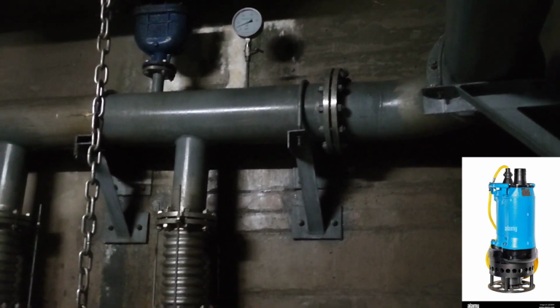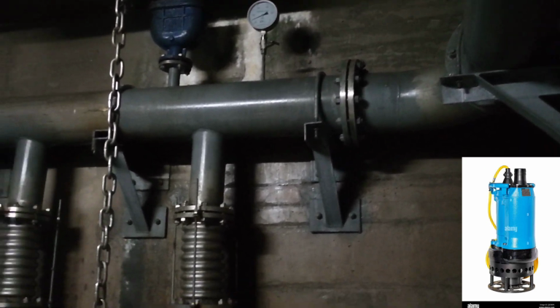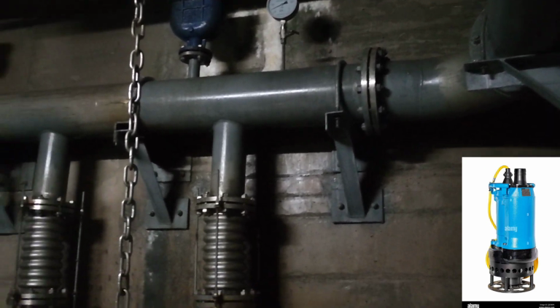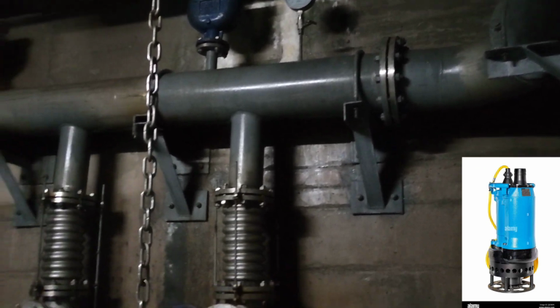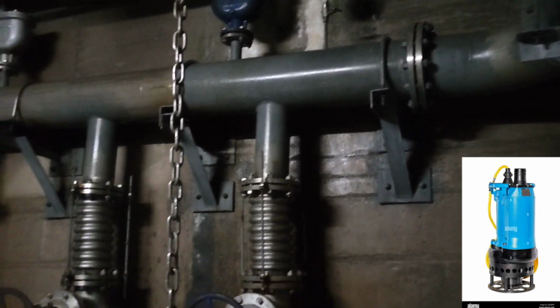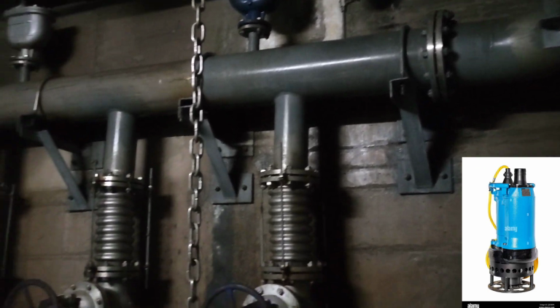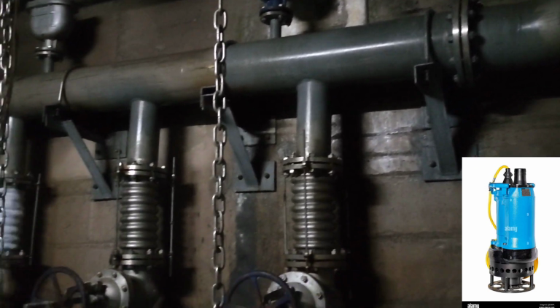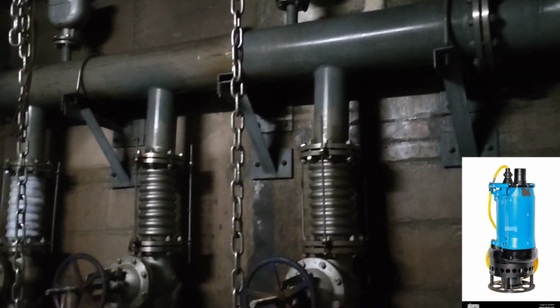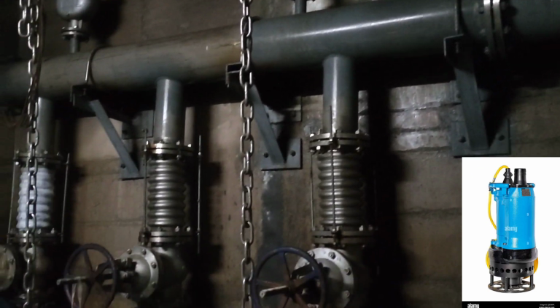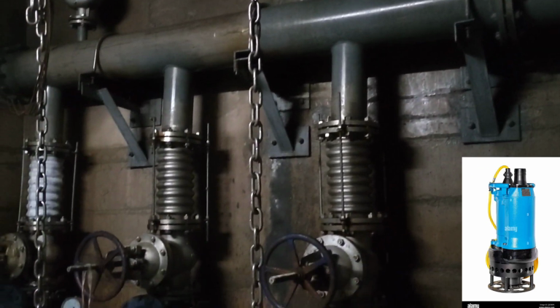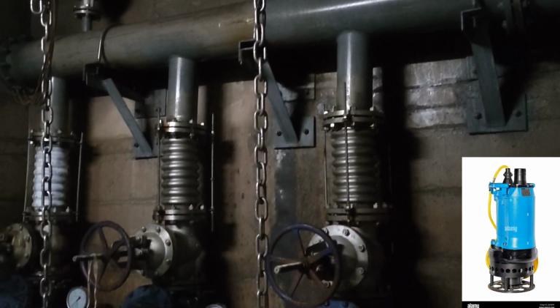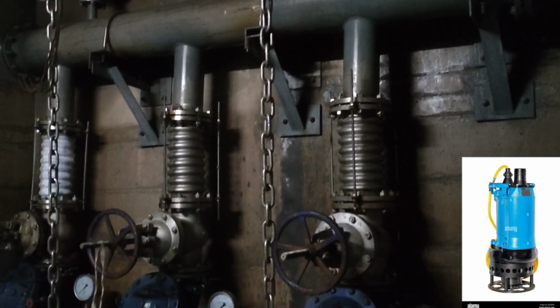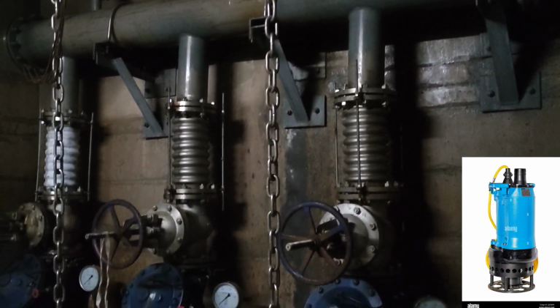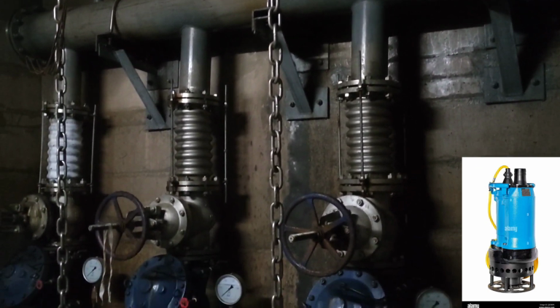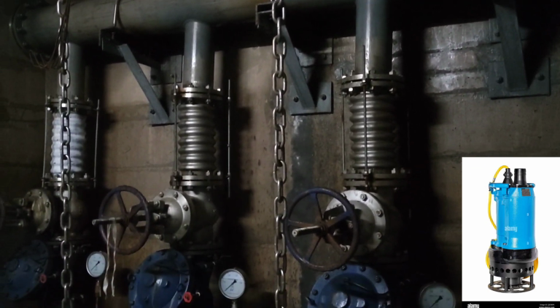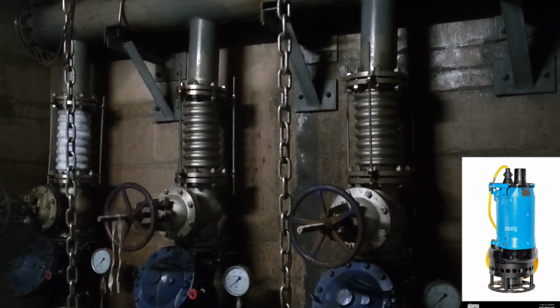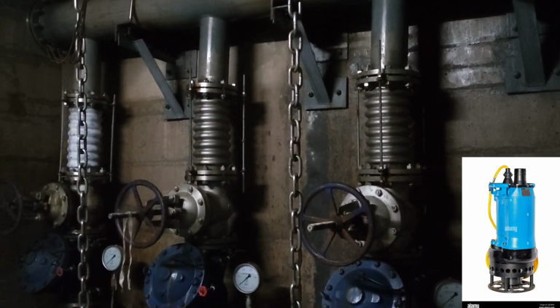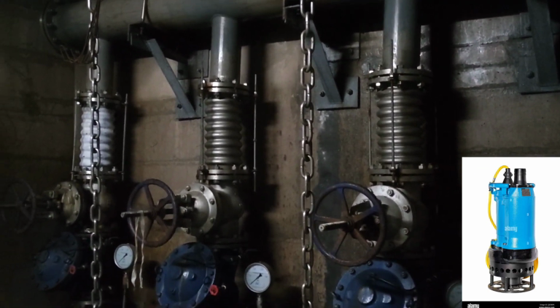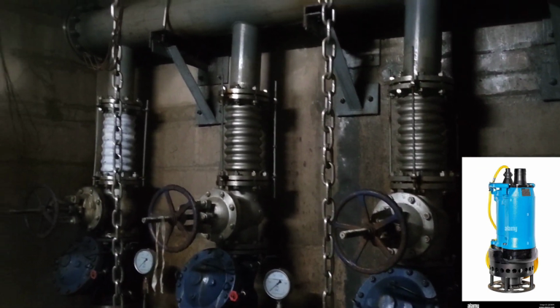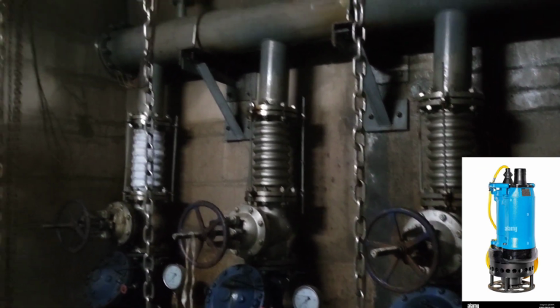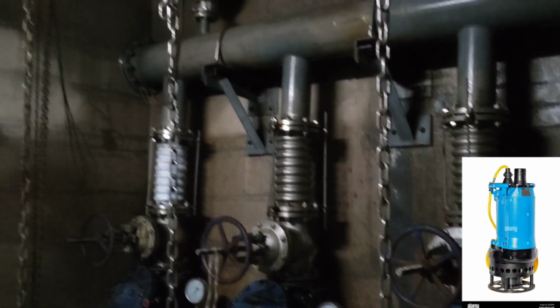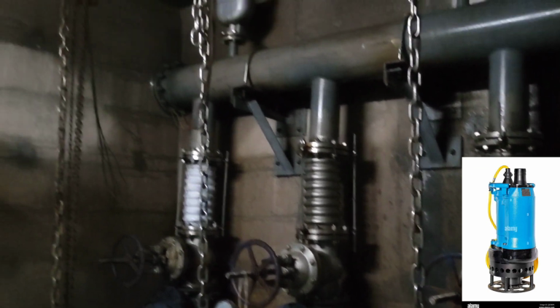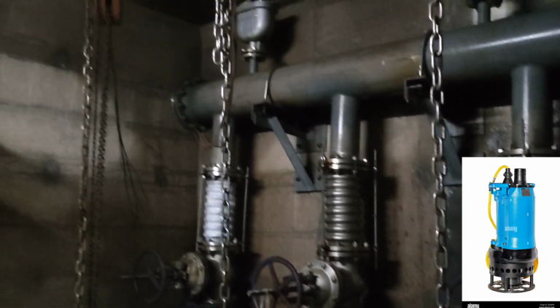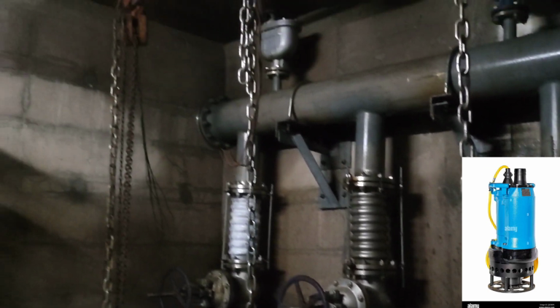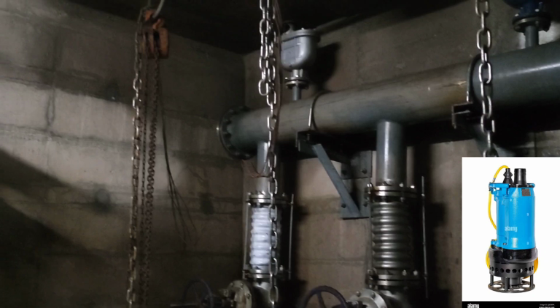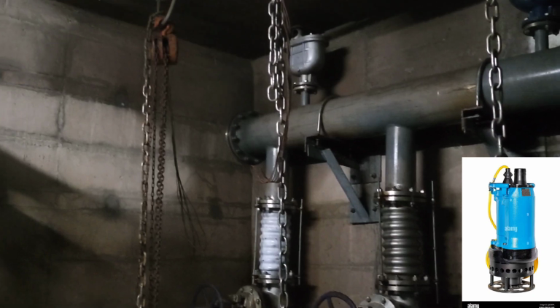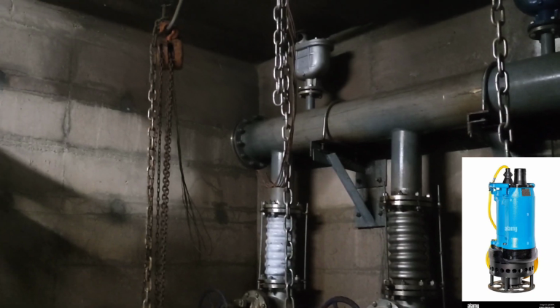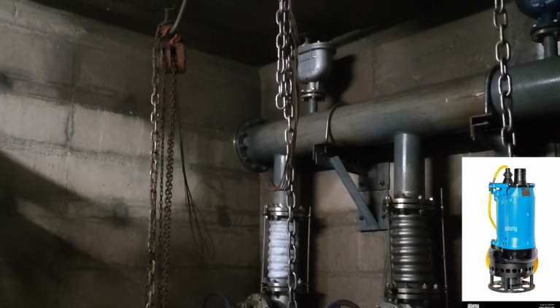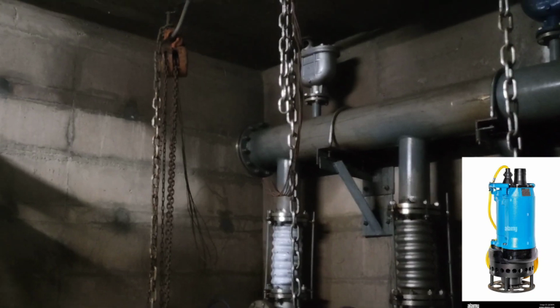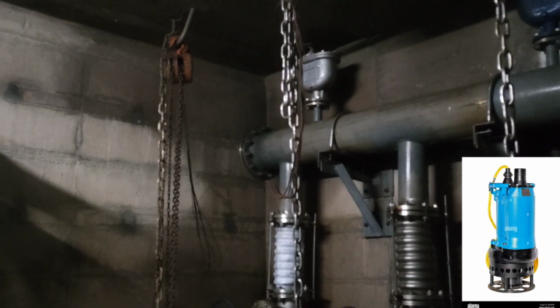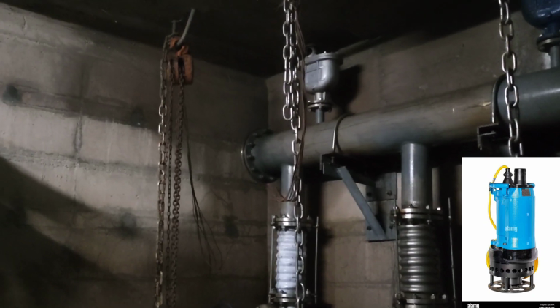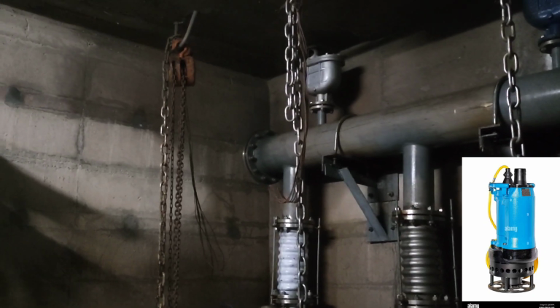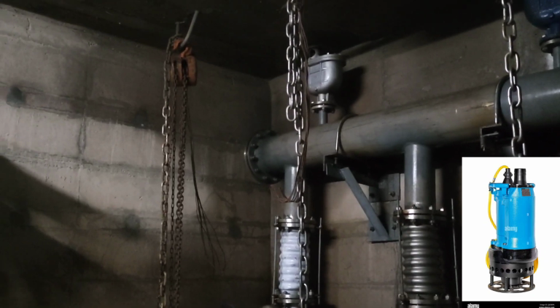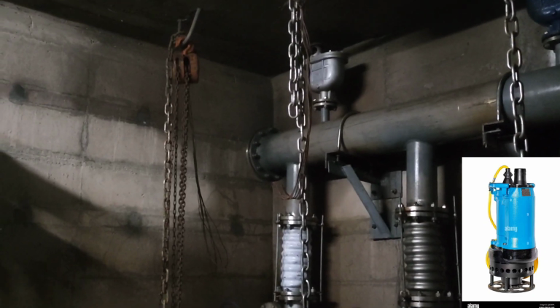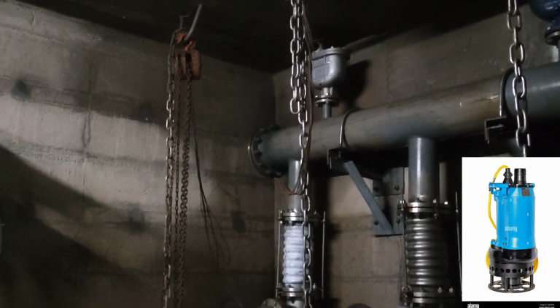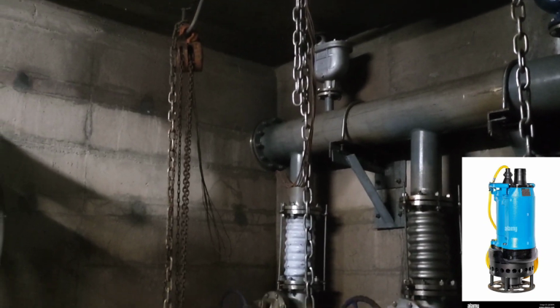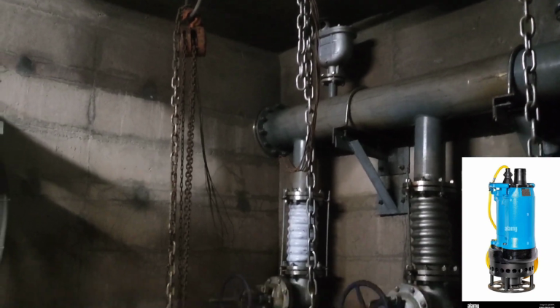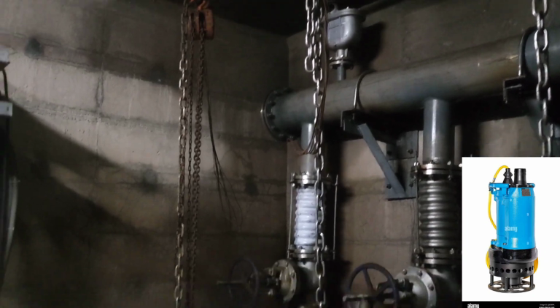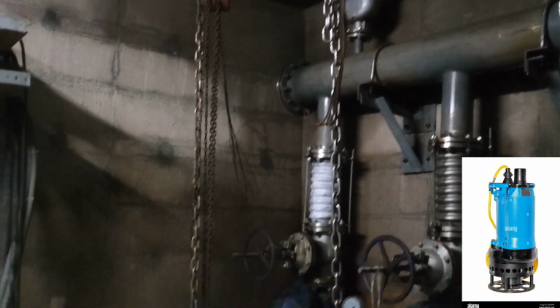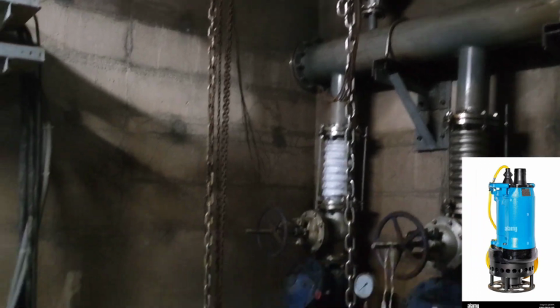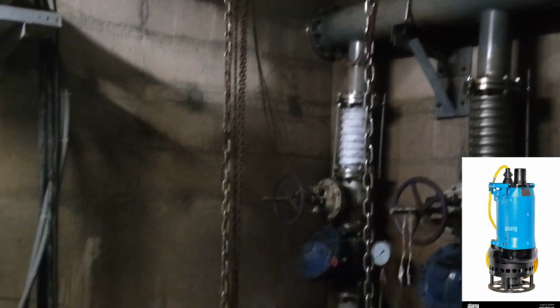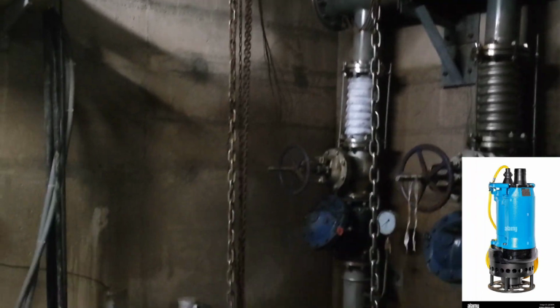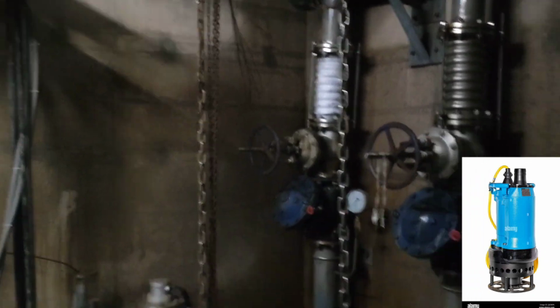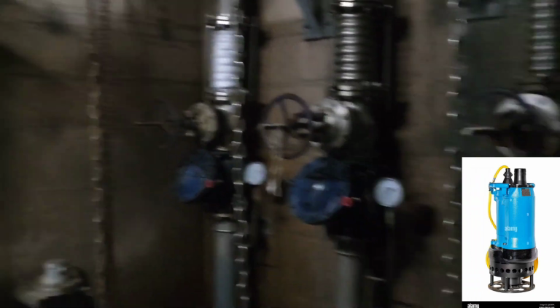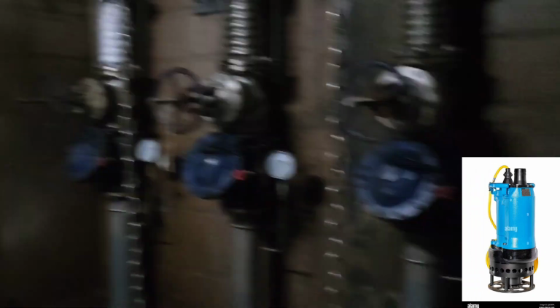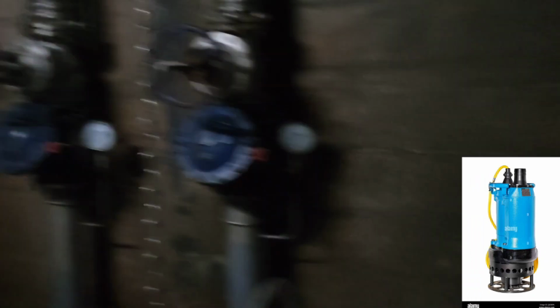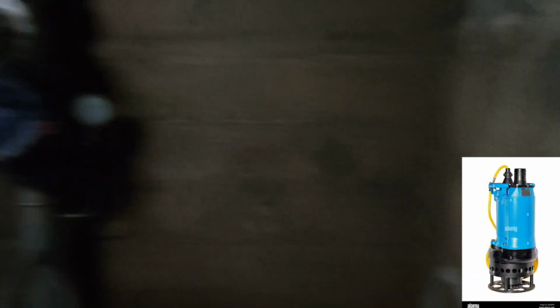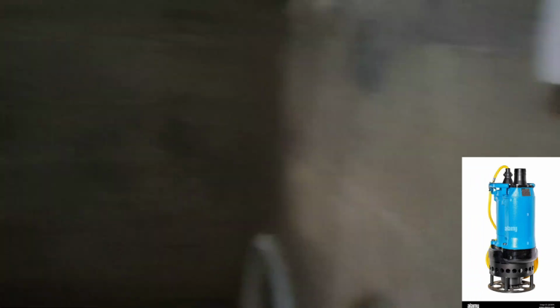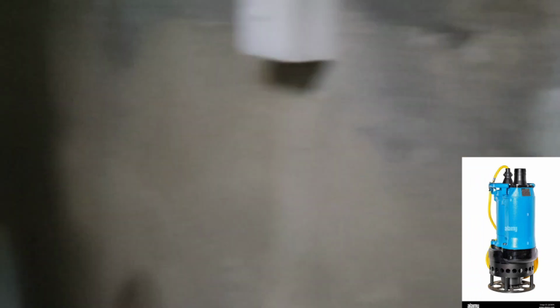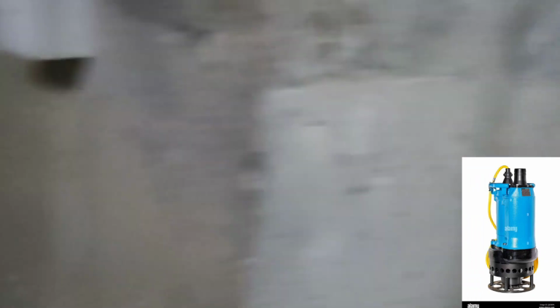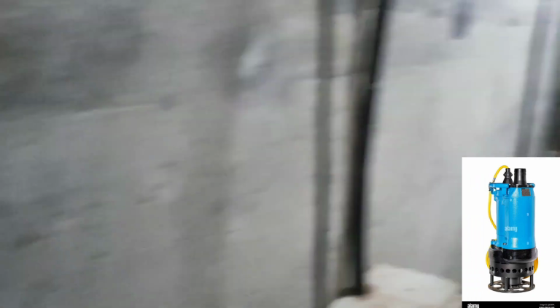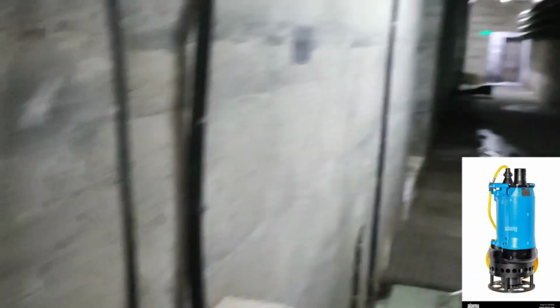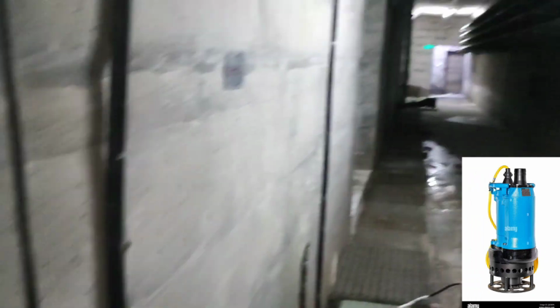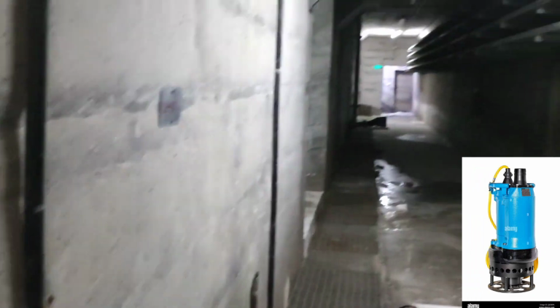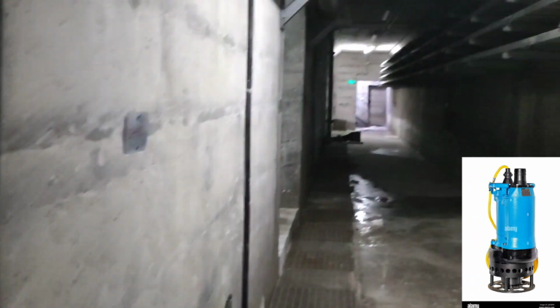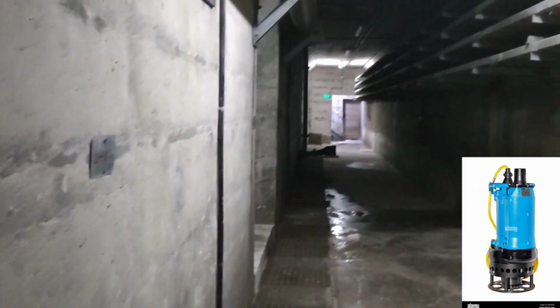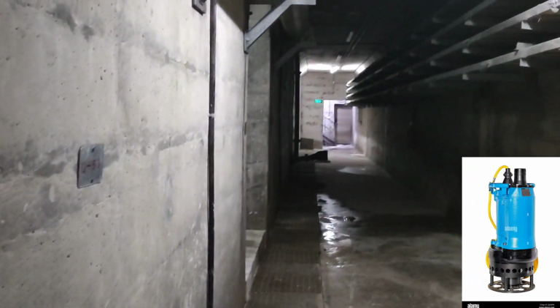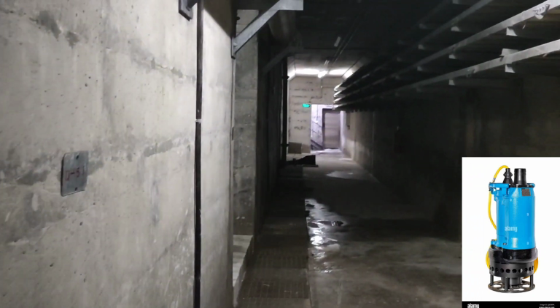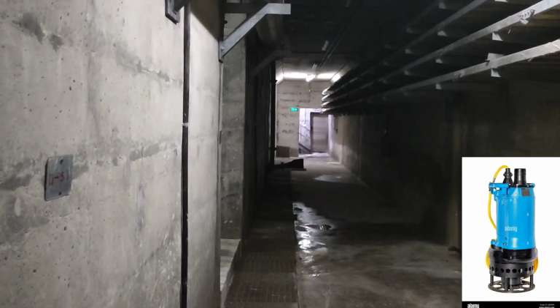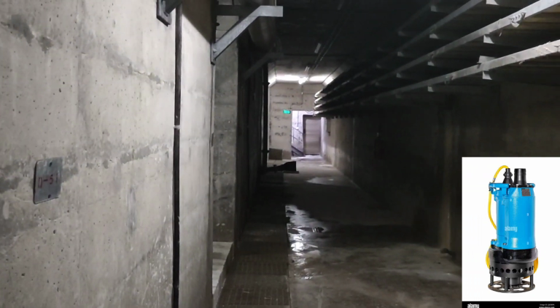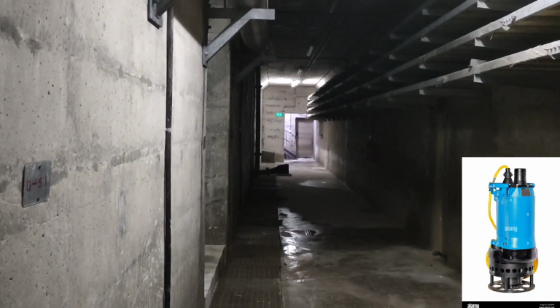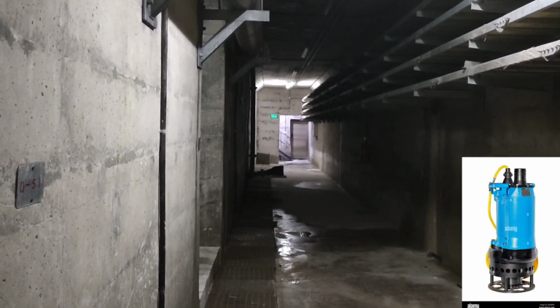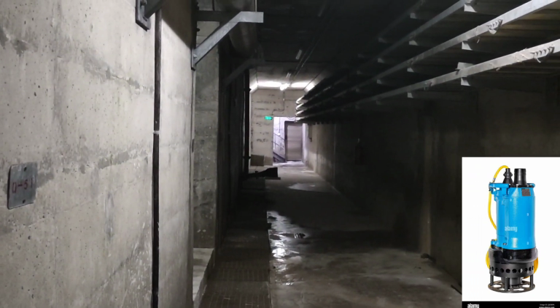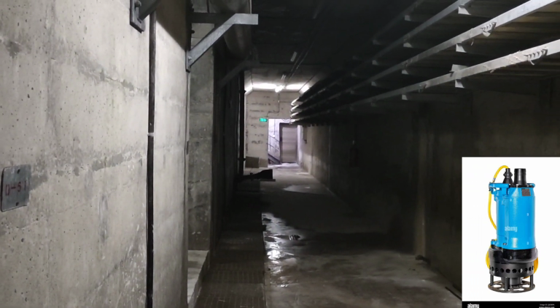These pumps are designed to be completely submerged in water, allowing them to operate efficiently without the need for priming or external suction.